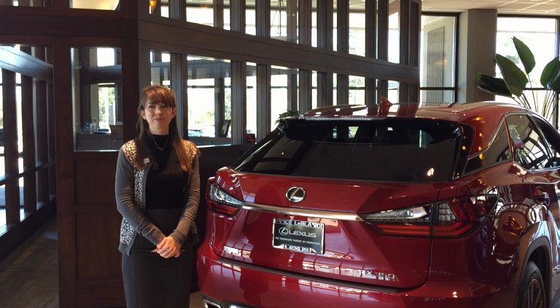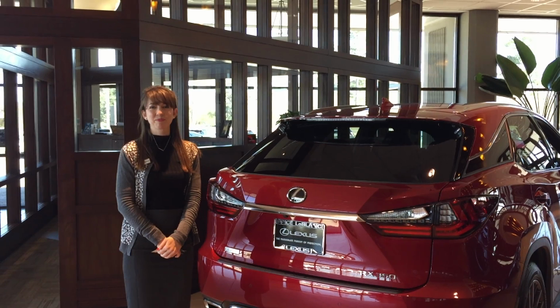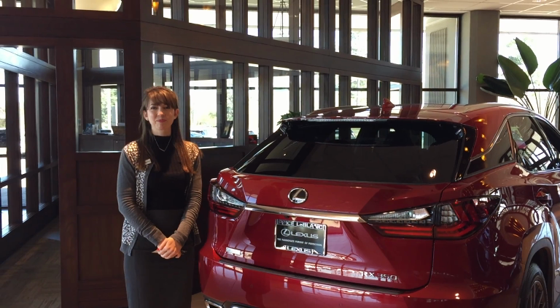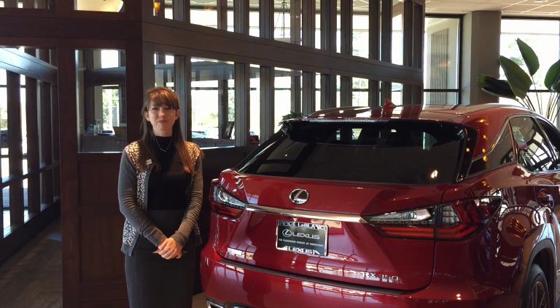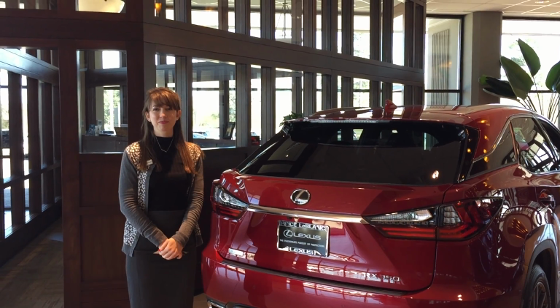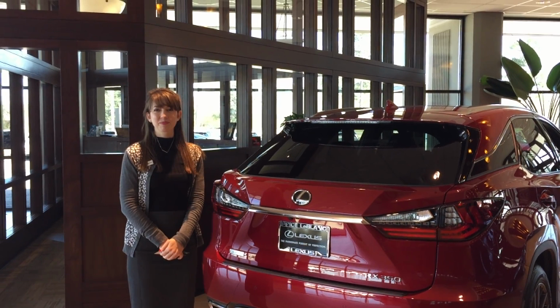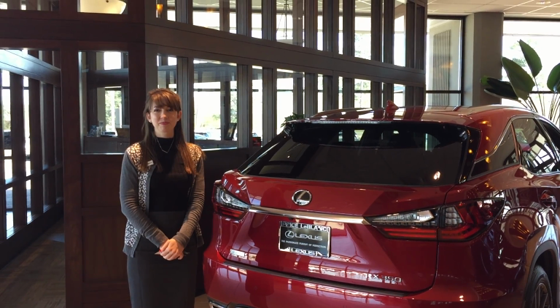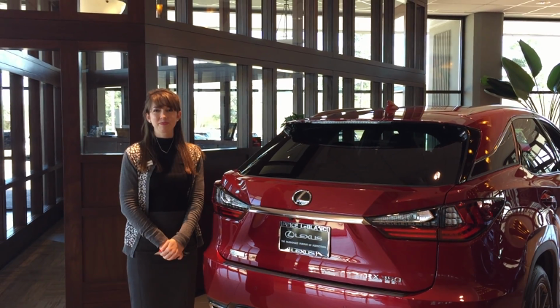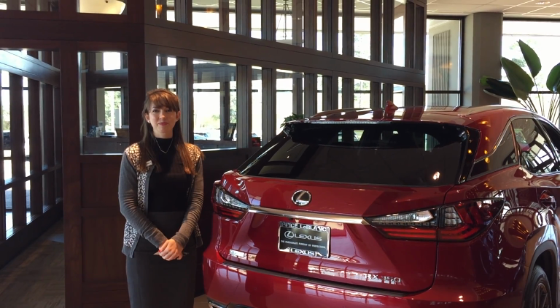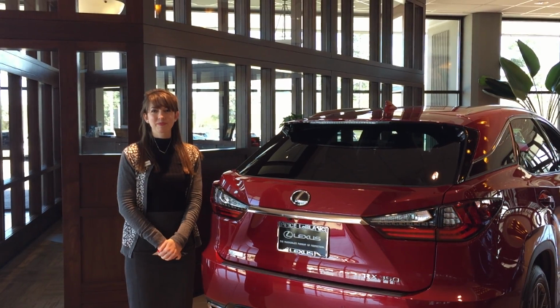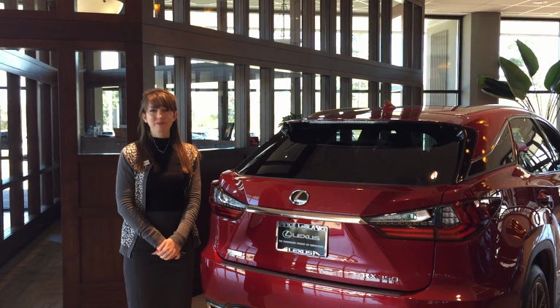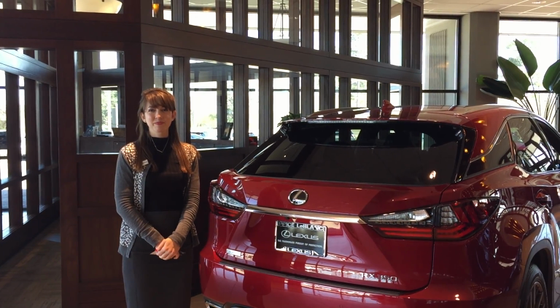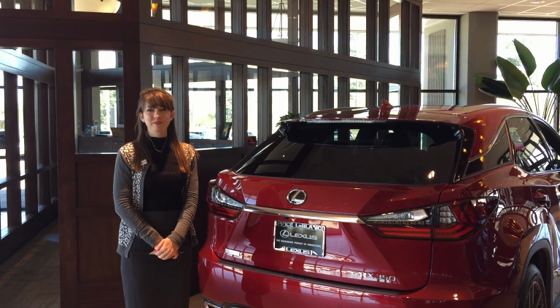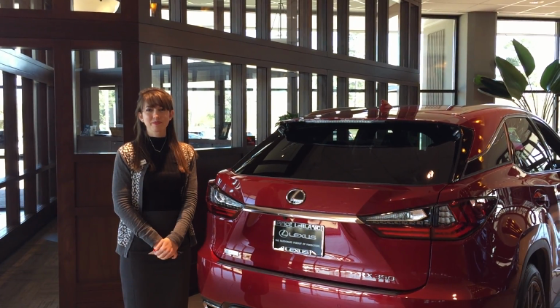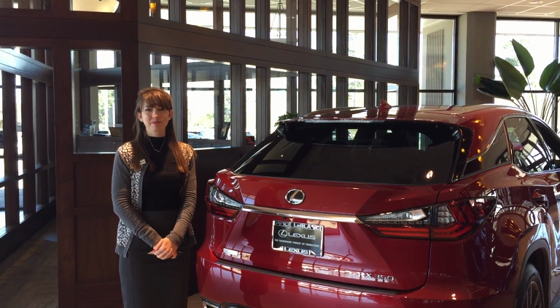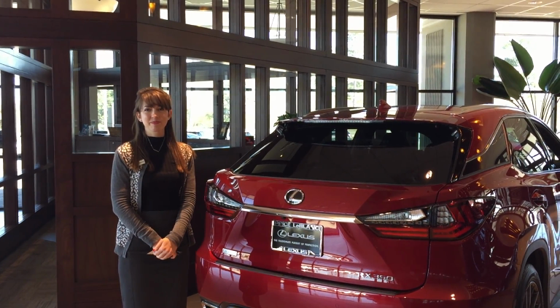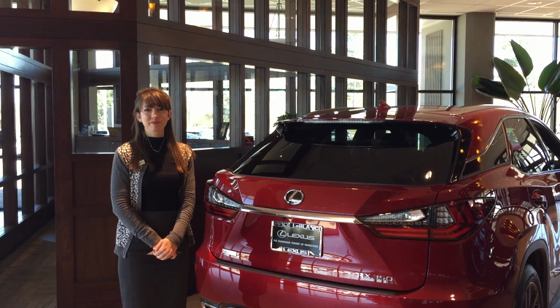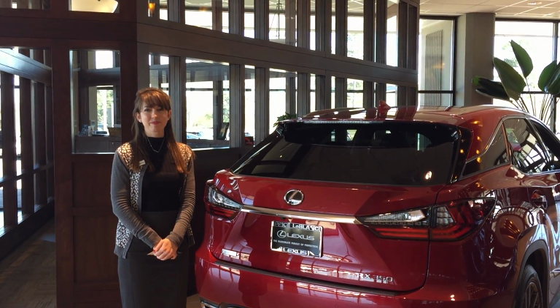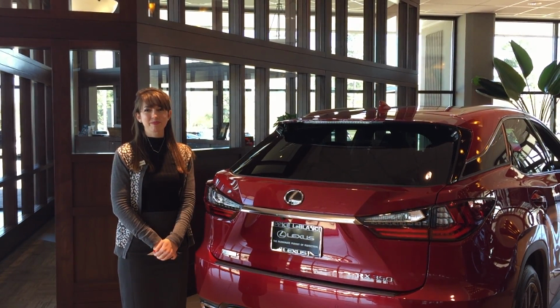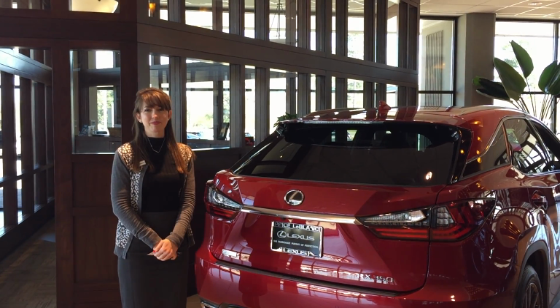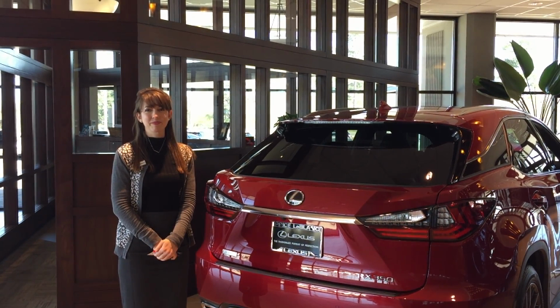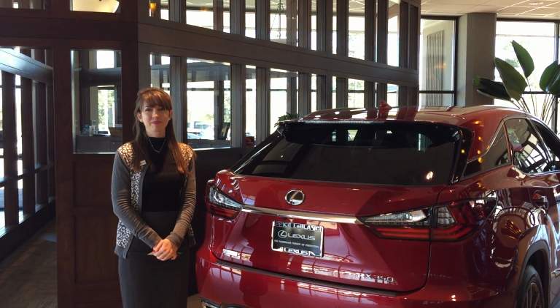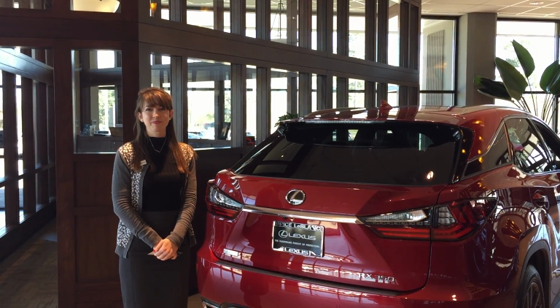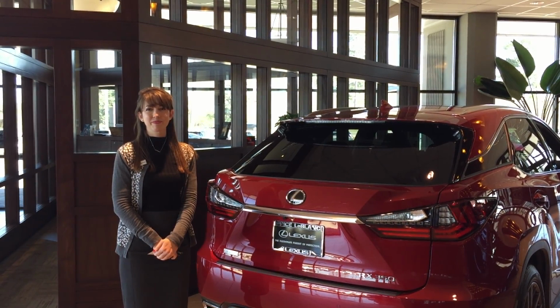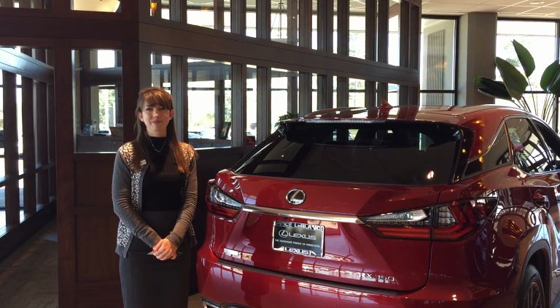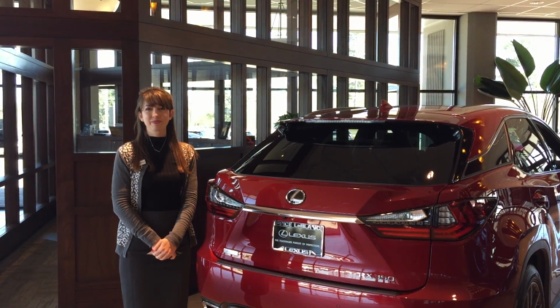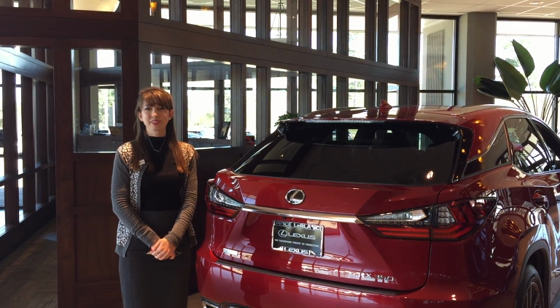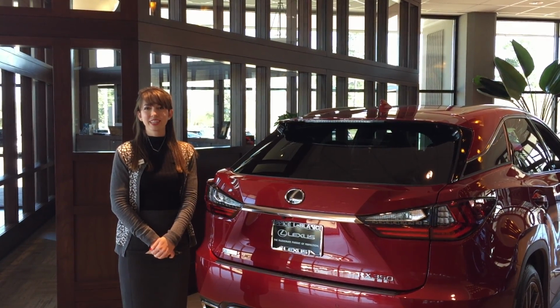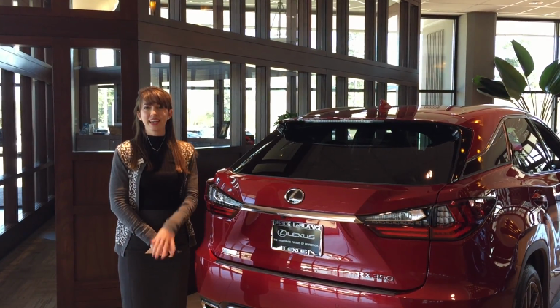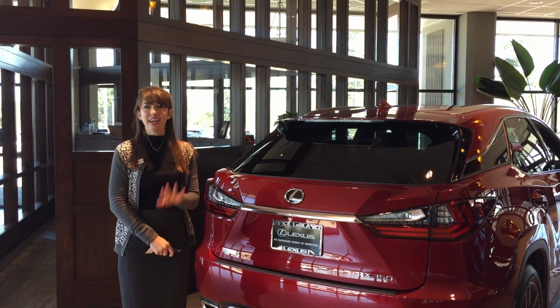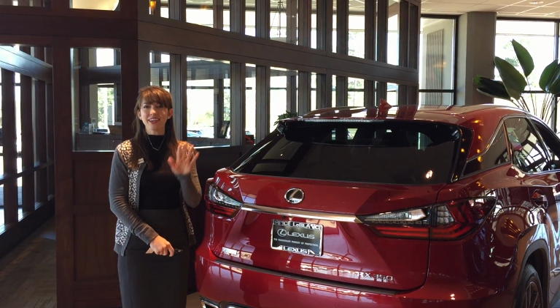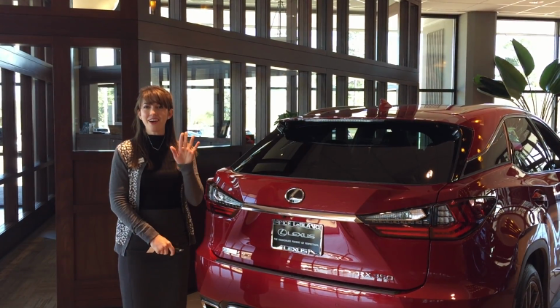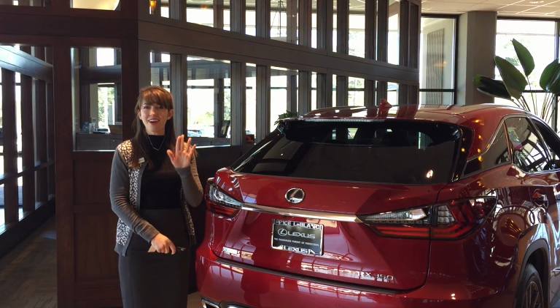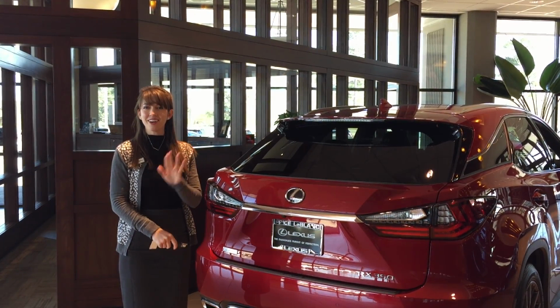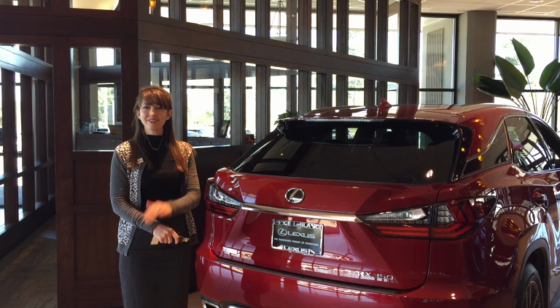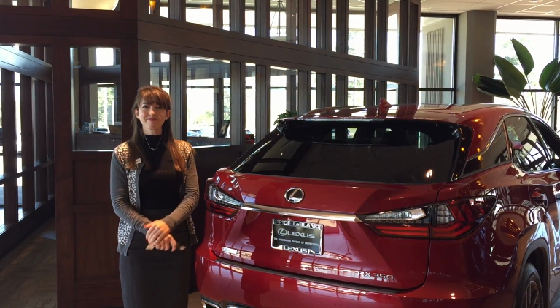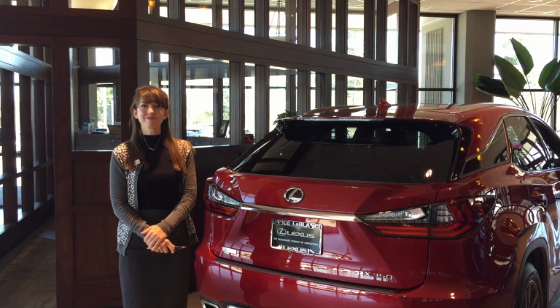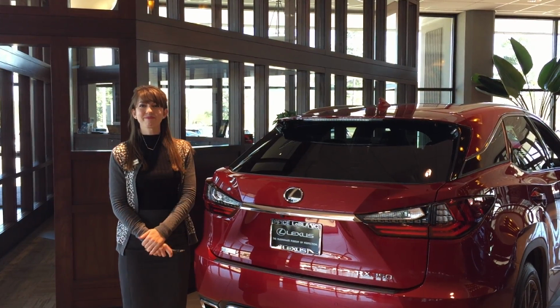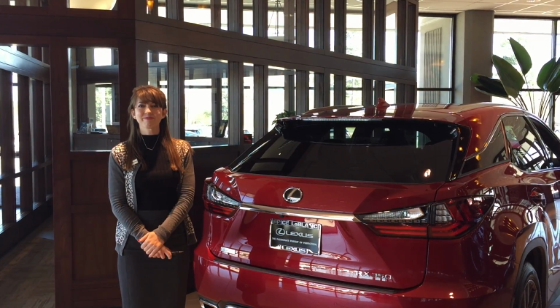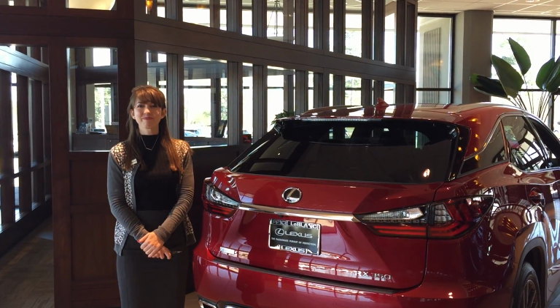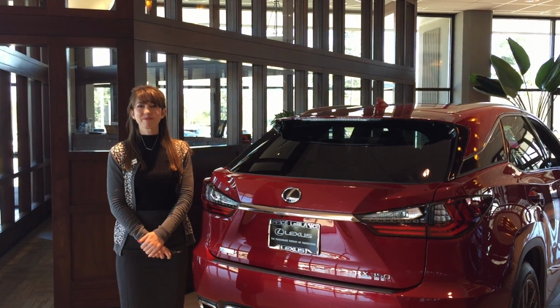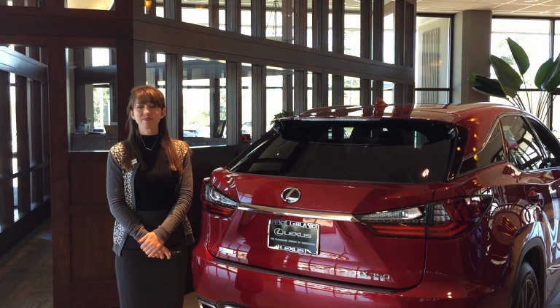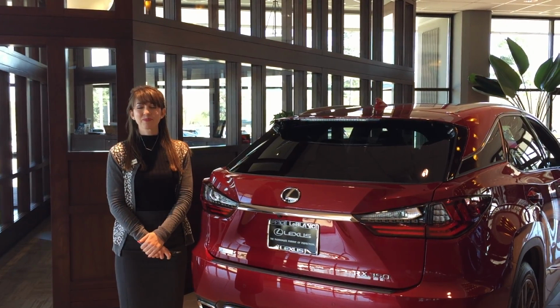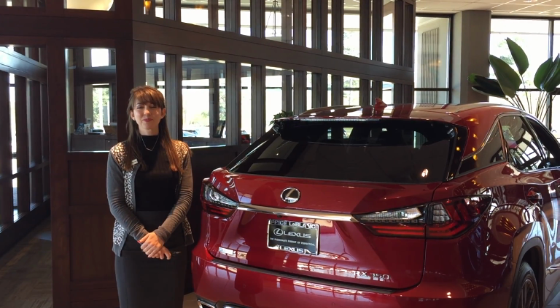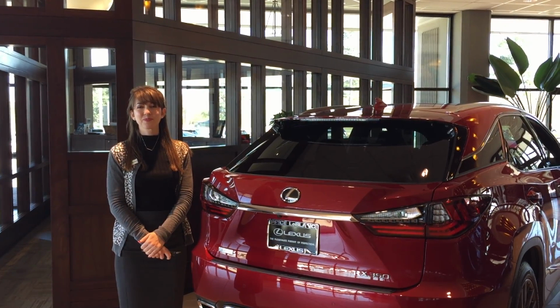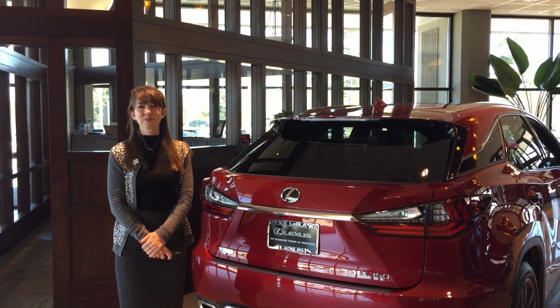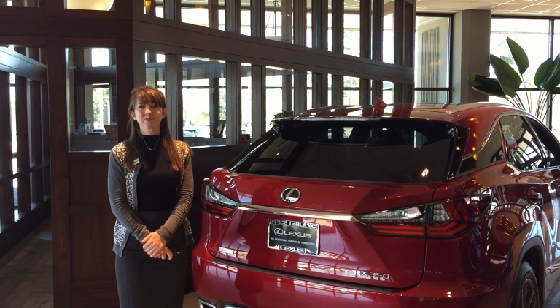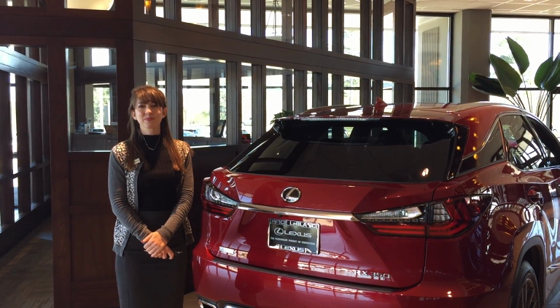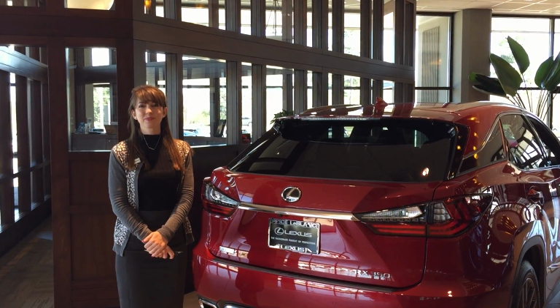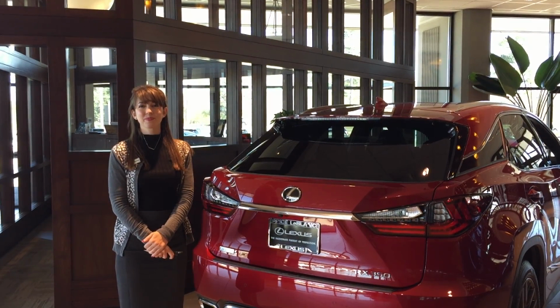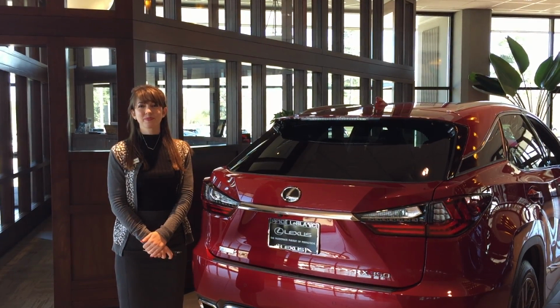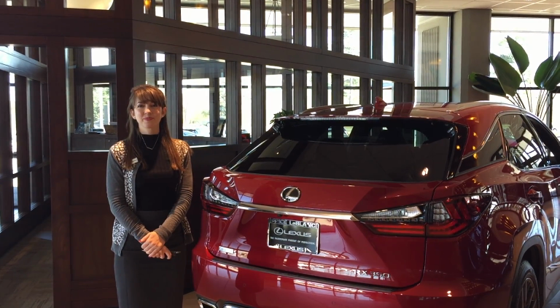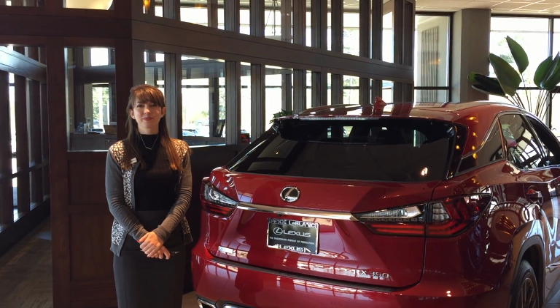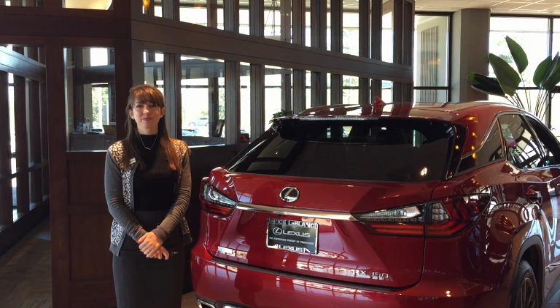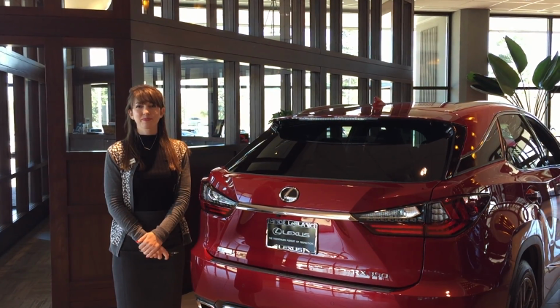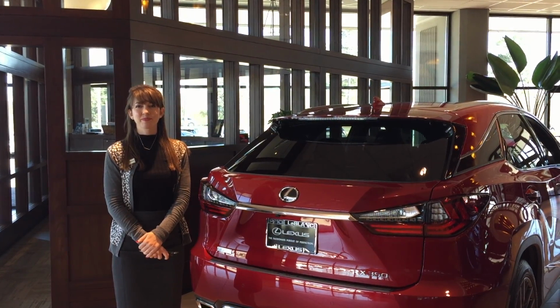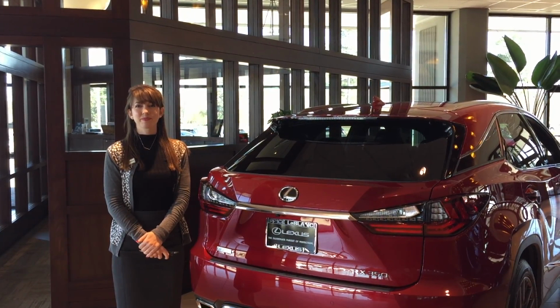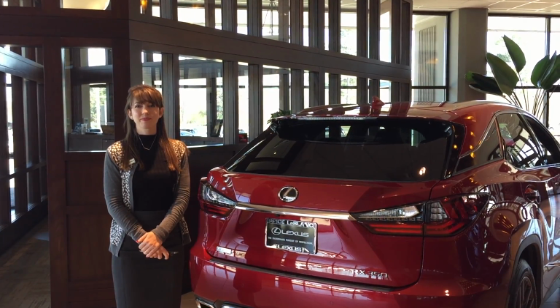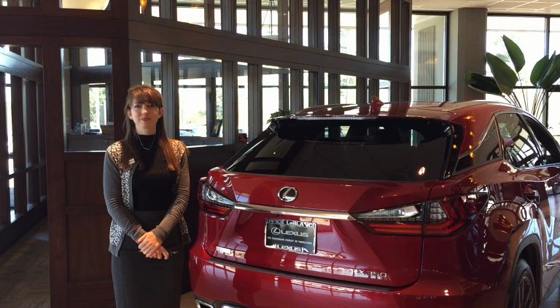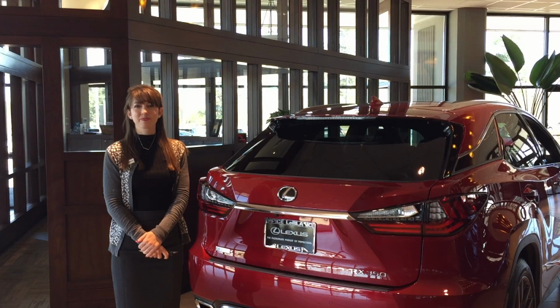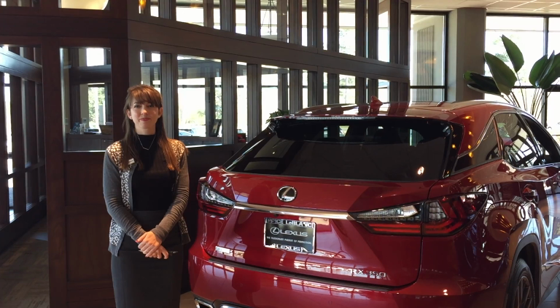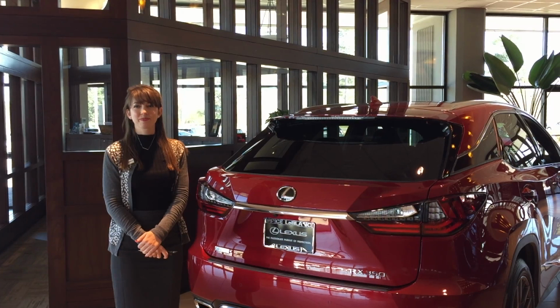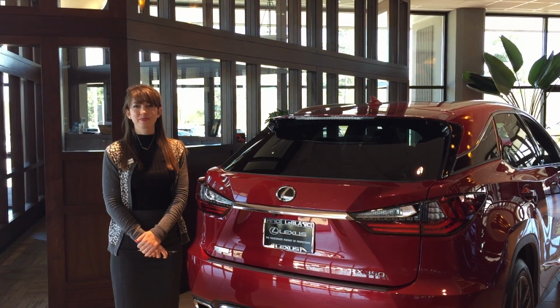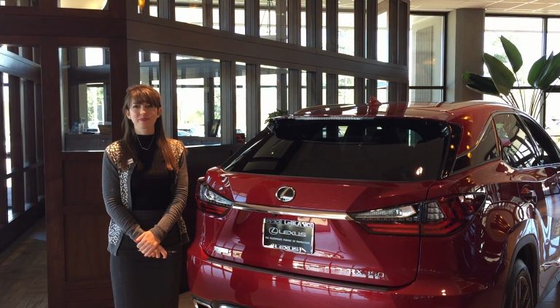Hey guys, this is Joey from Price the Ball Lexus, and this is Gwen. Hey y'all. I'm just going to show you a feature on select Lexus. Go ahead and take it away.